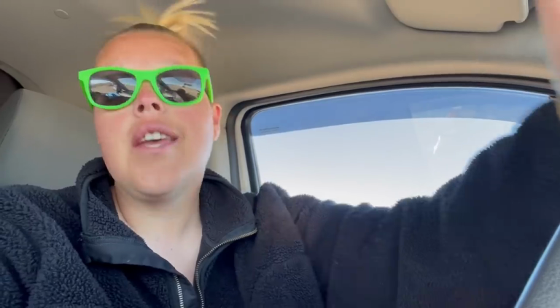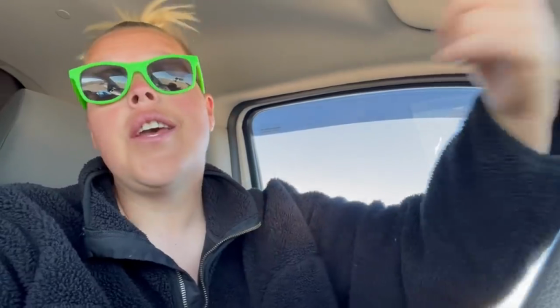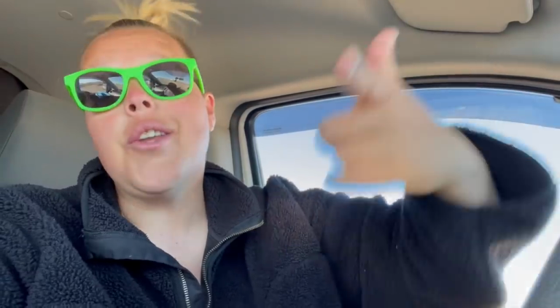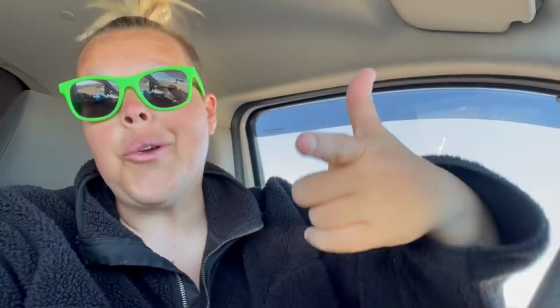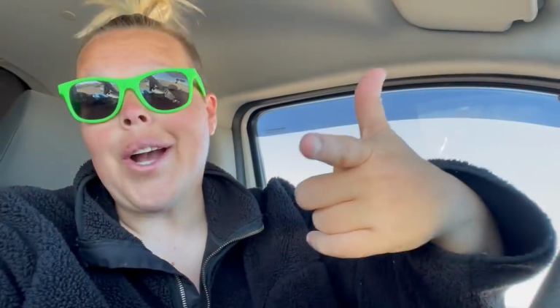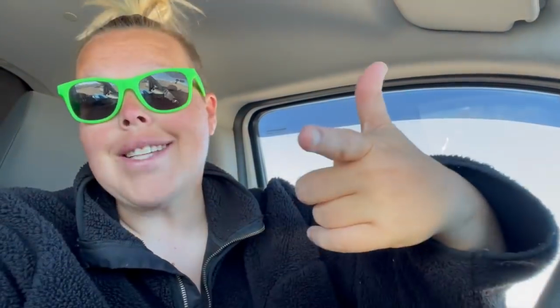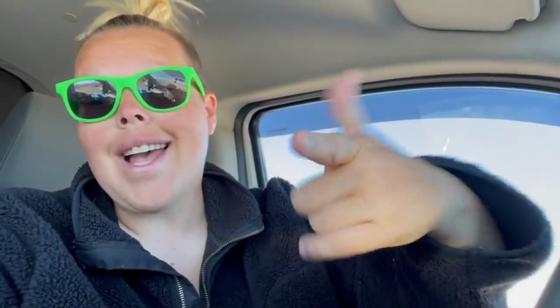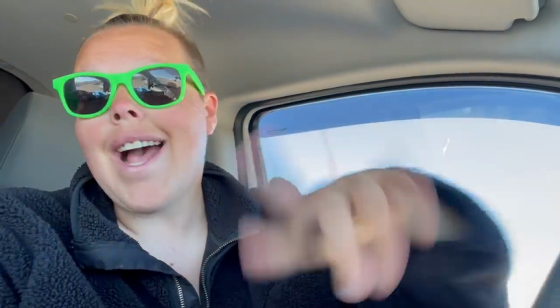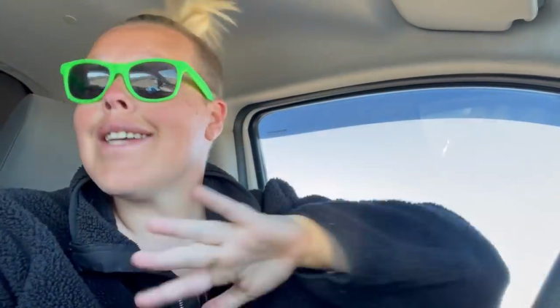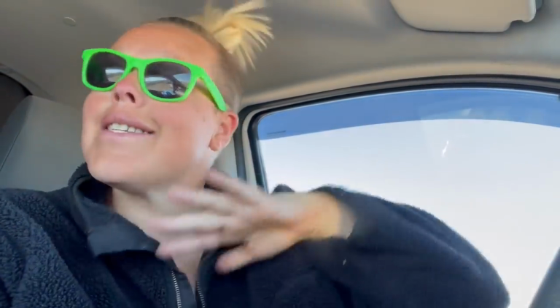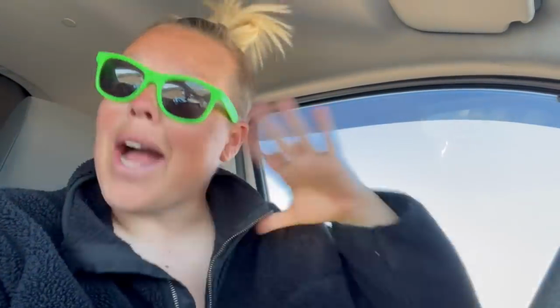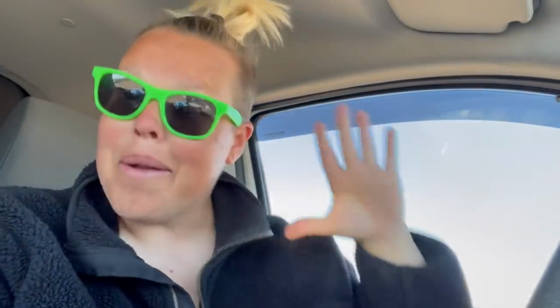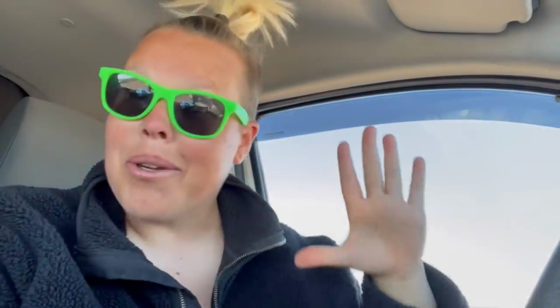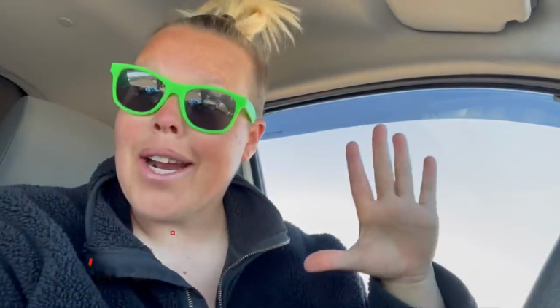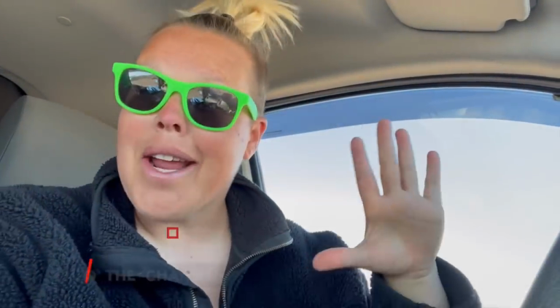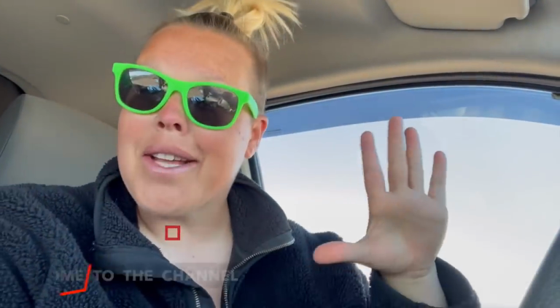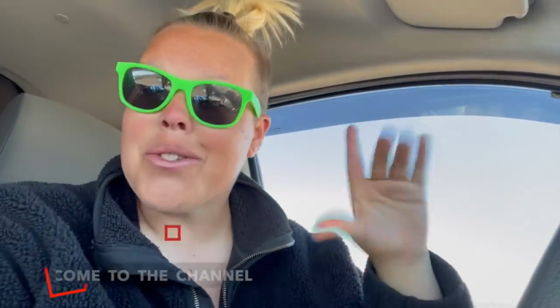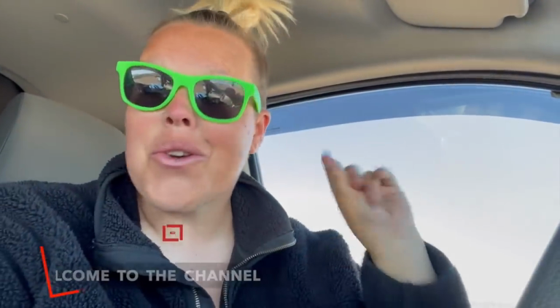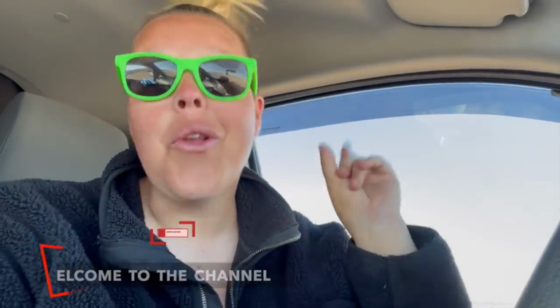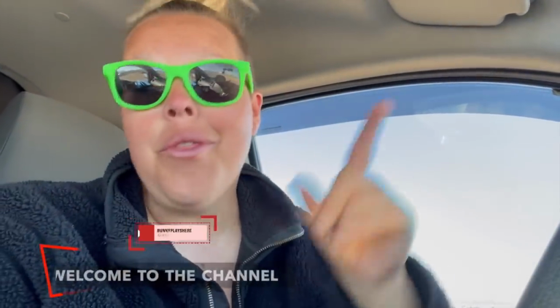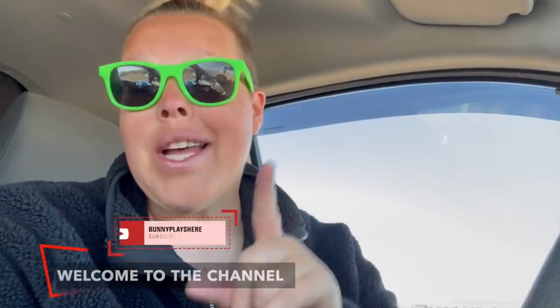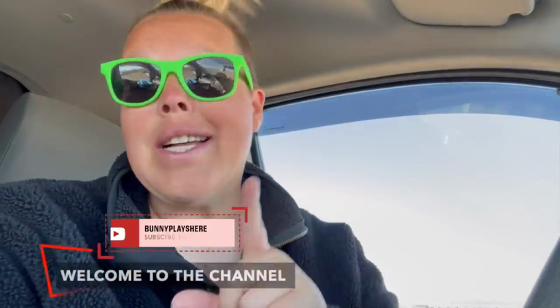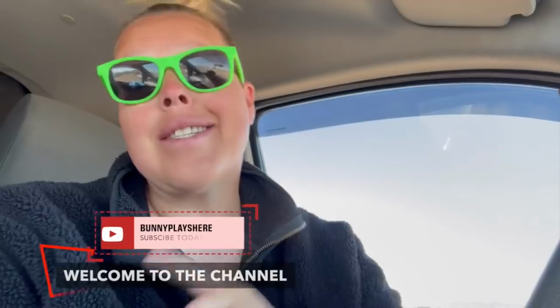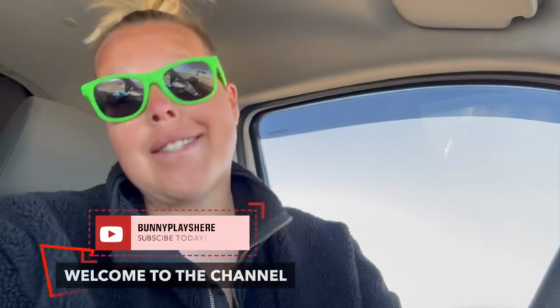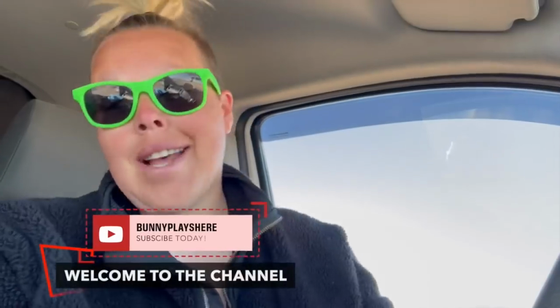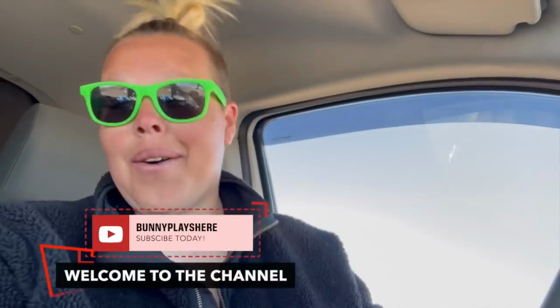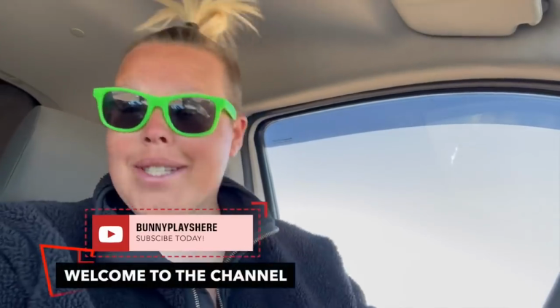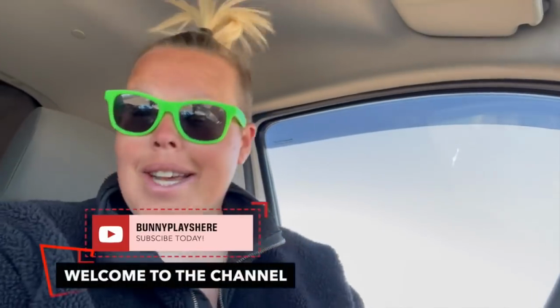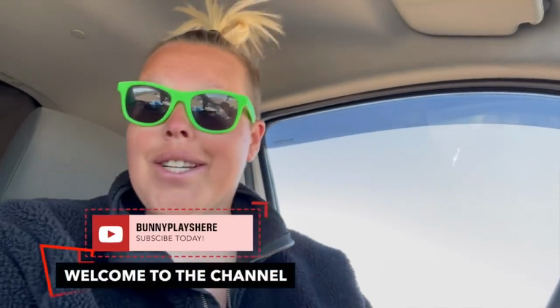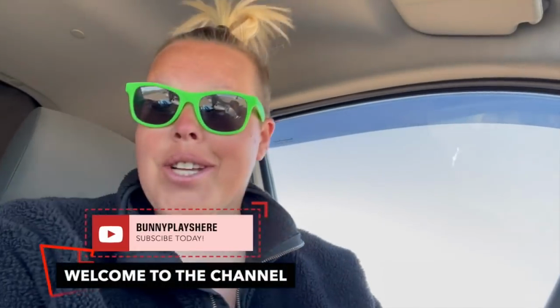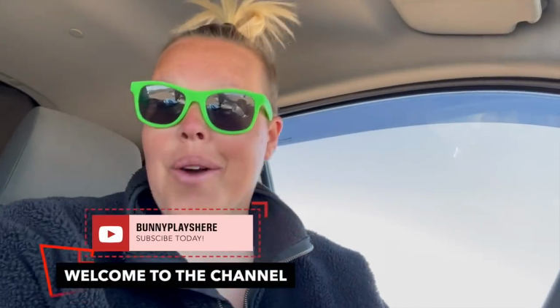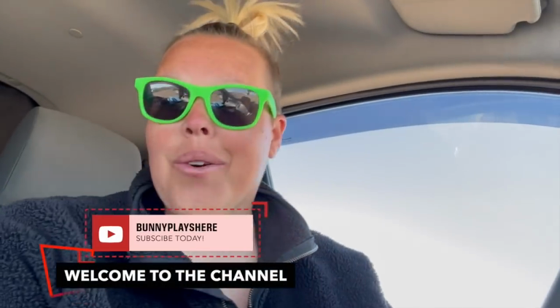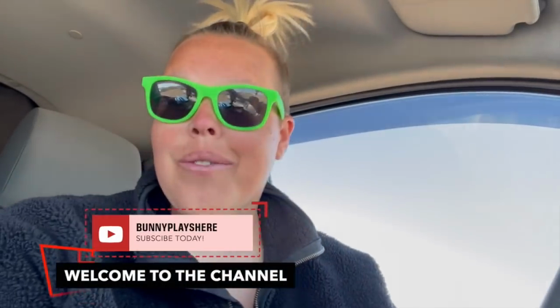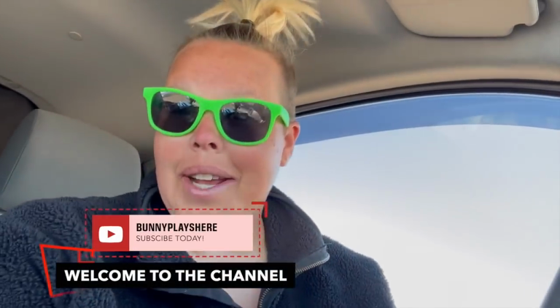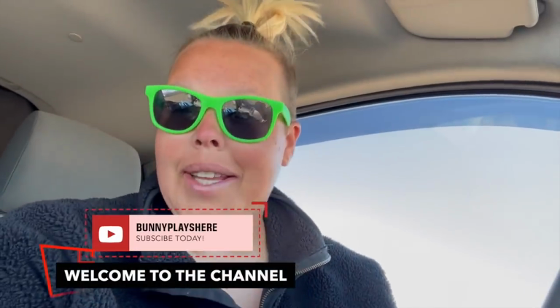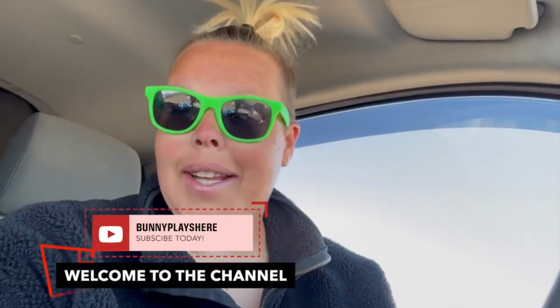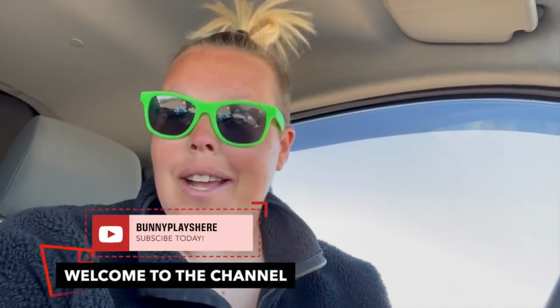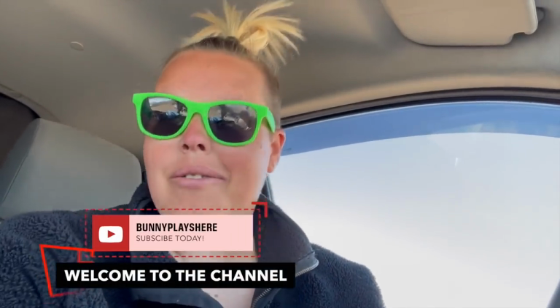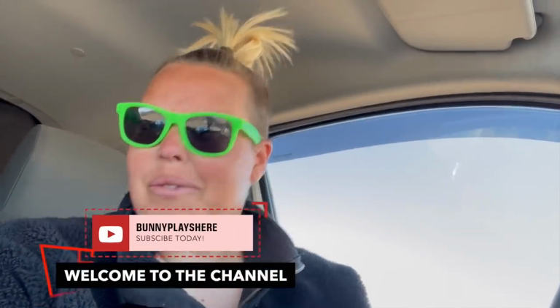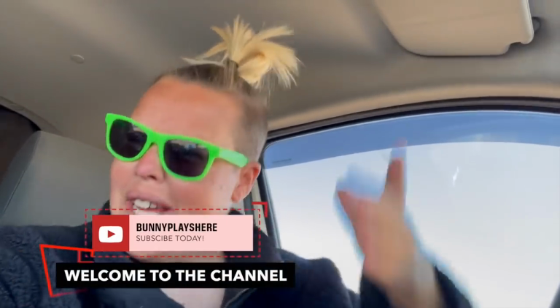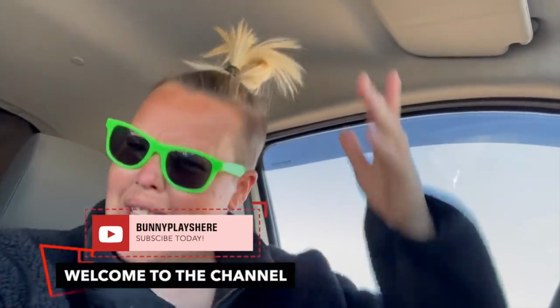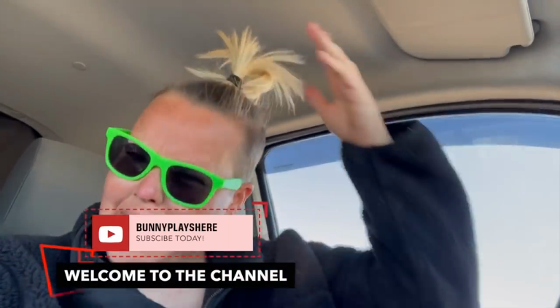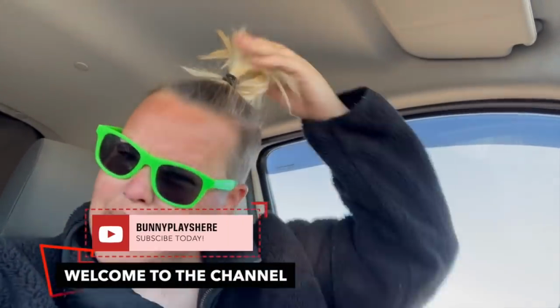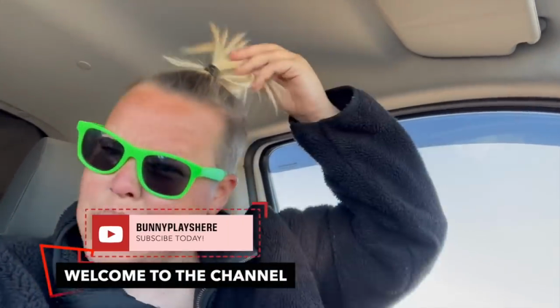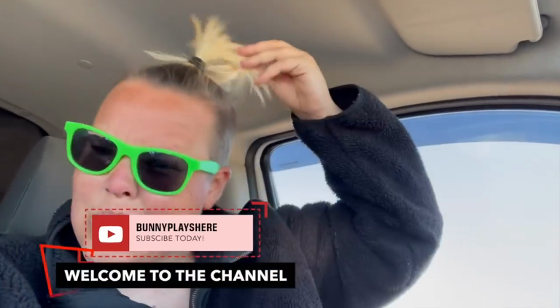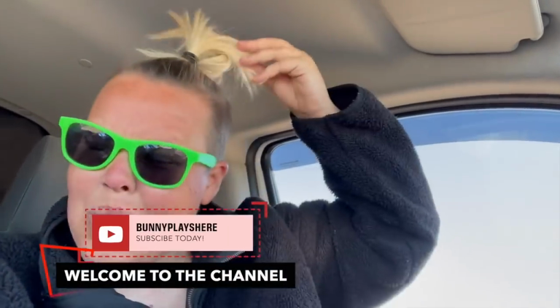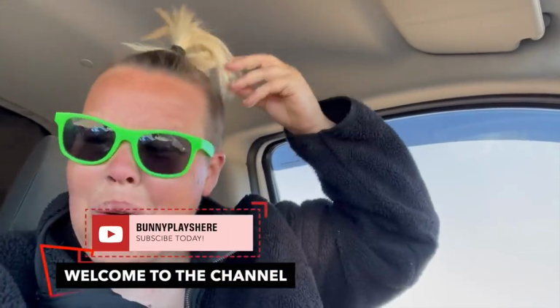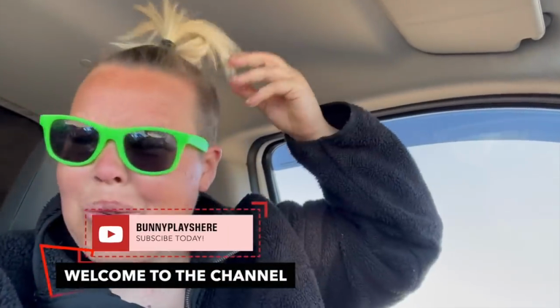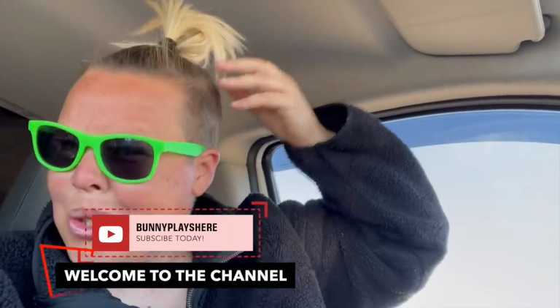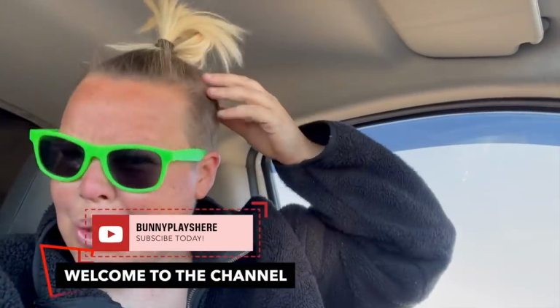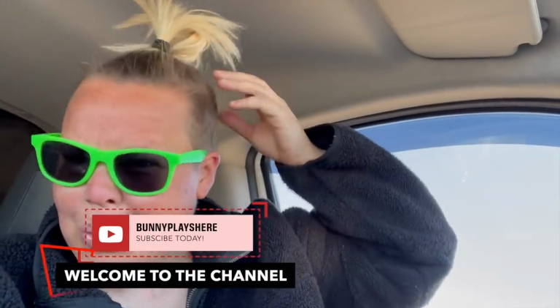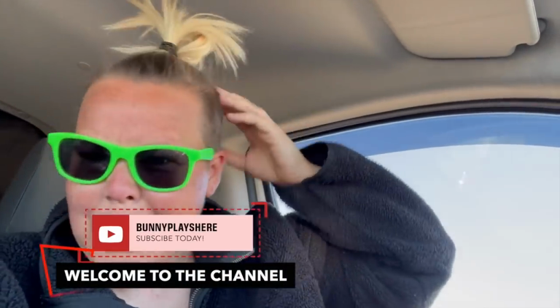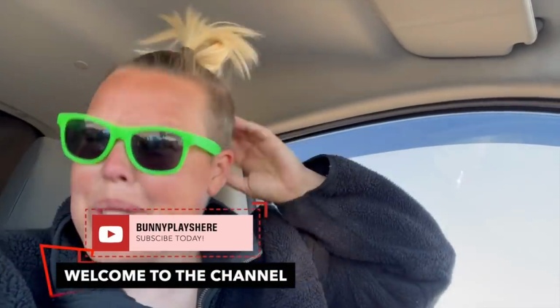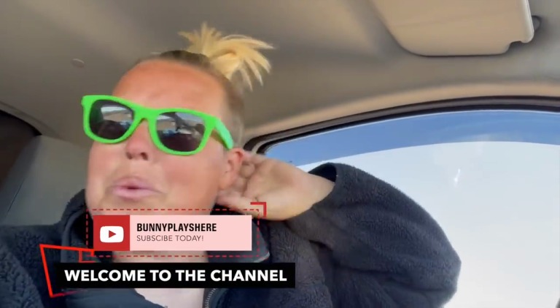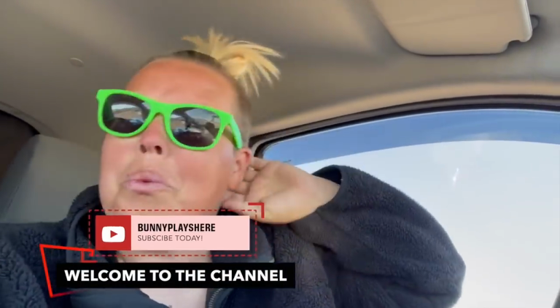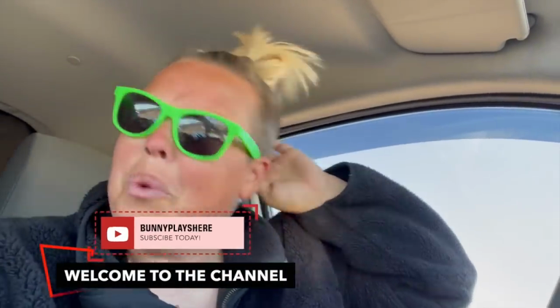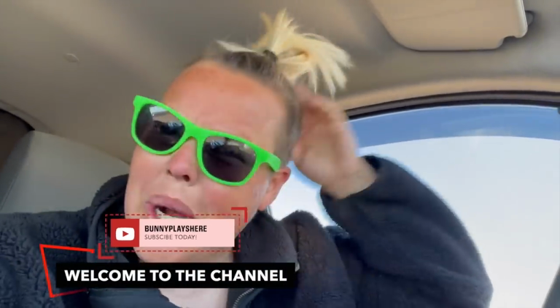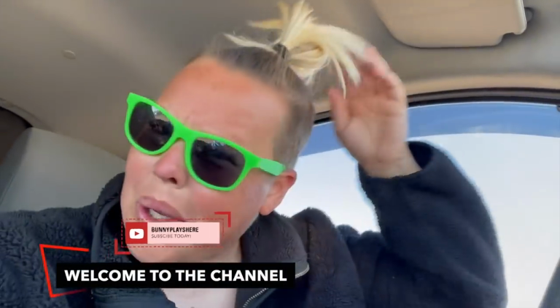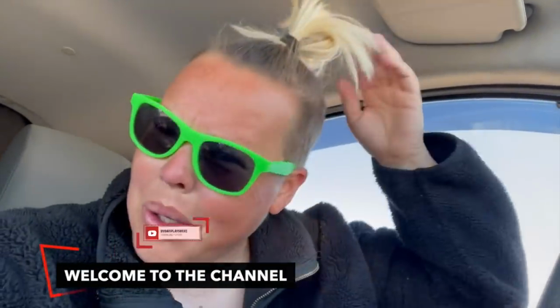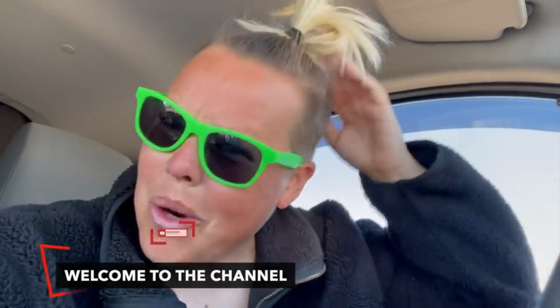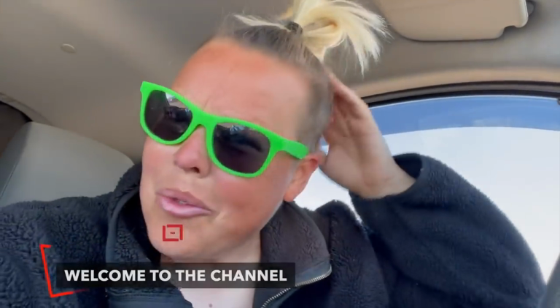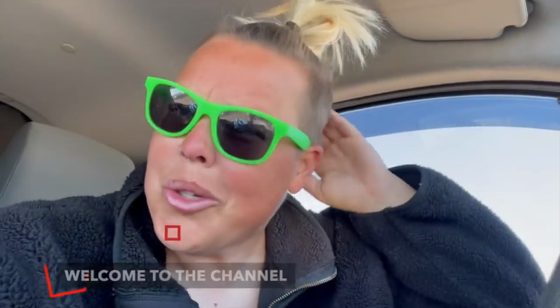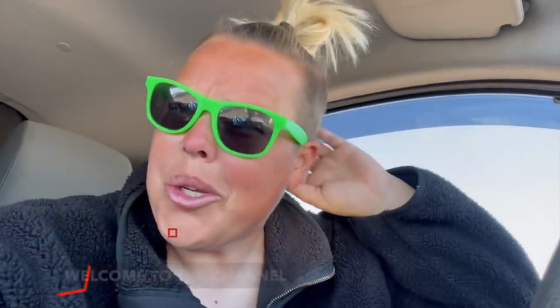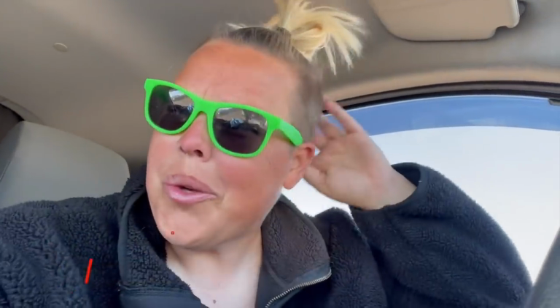You guys asked, I'm gonna answer. This is how I take a shower in van life. And it's overdue — well overdue.